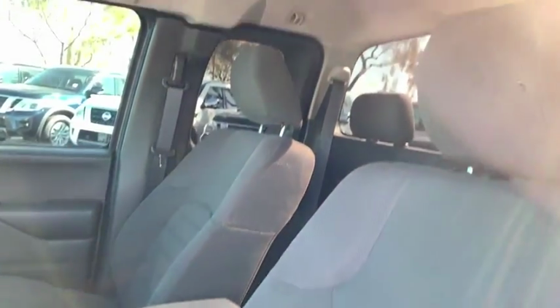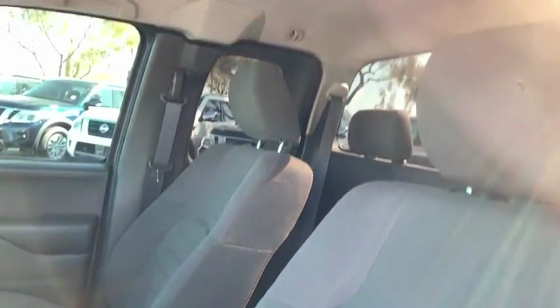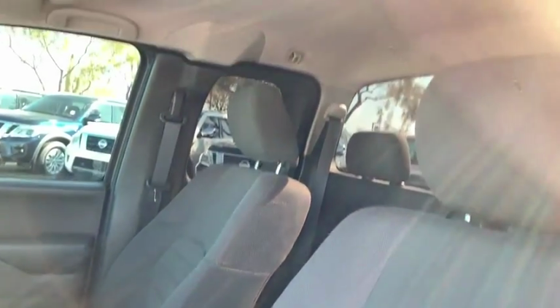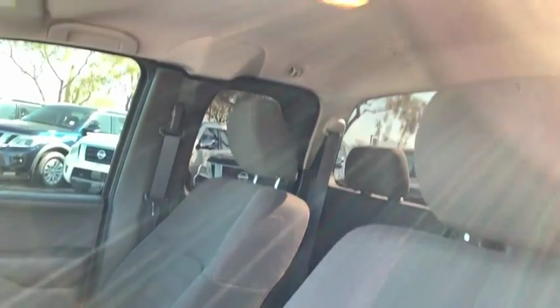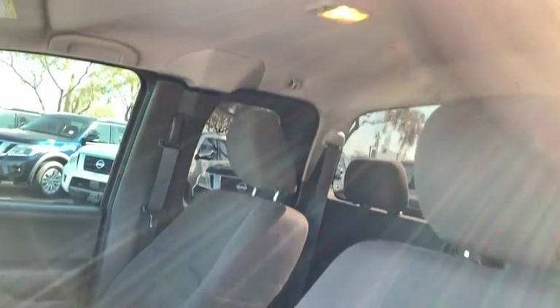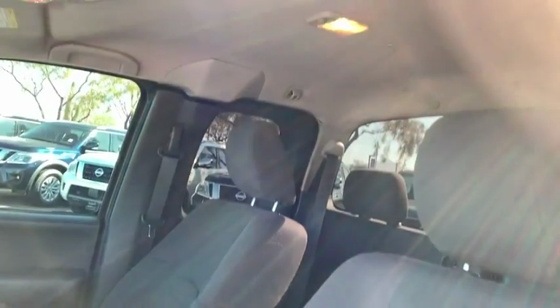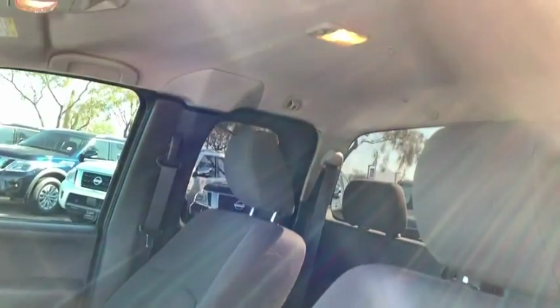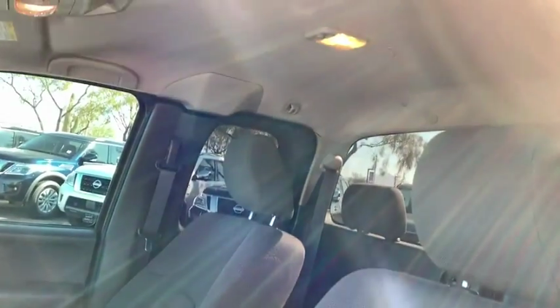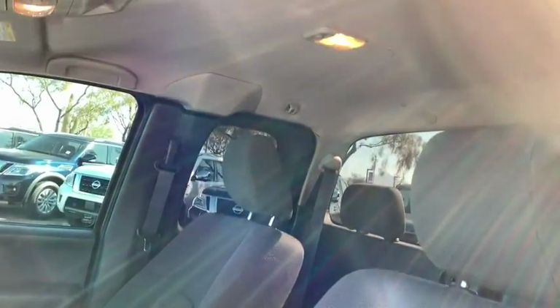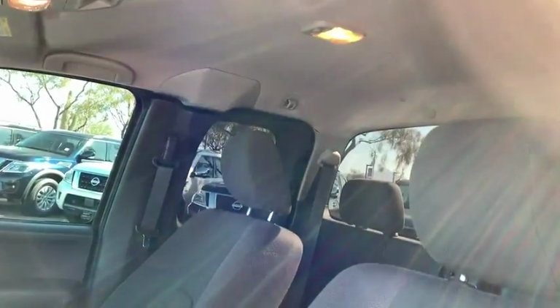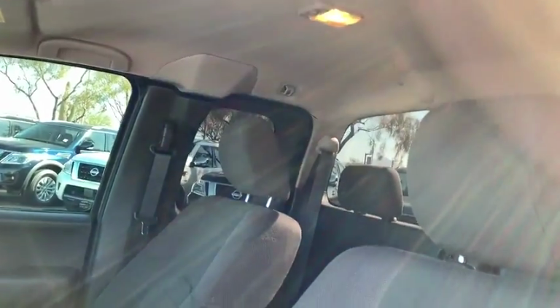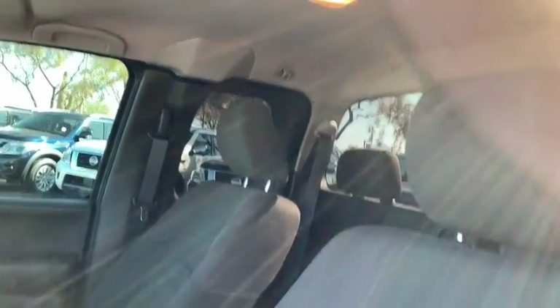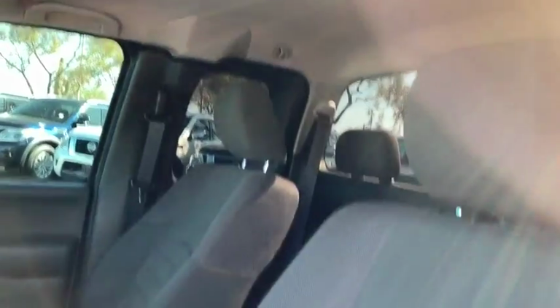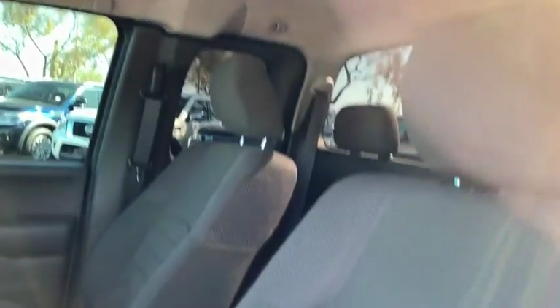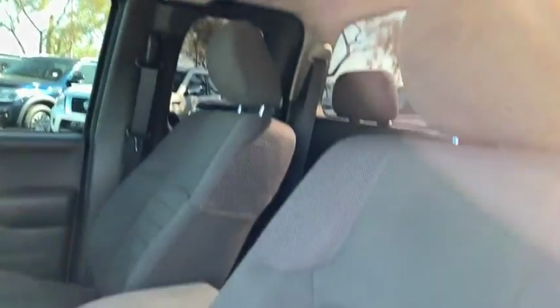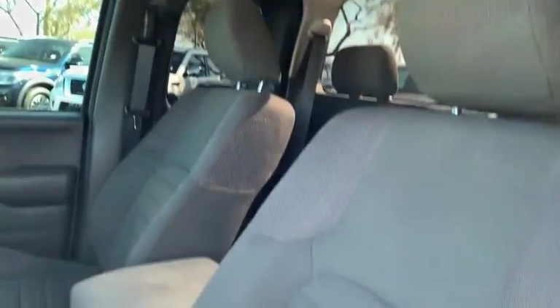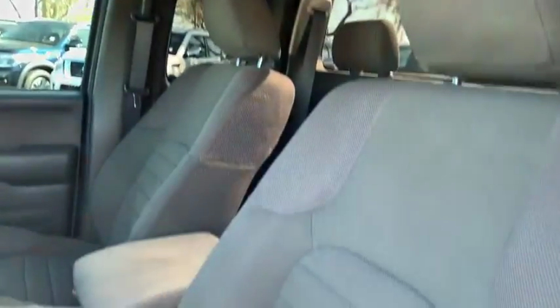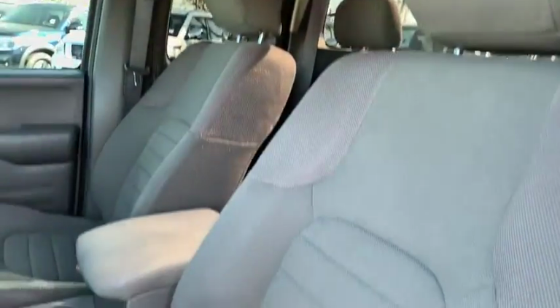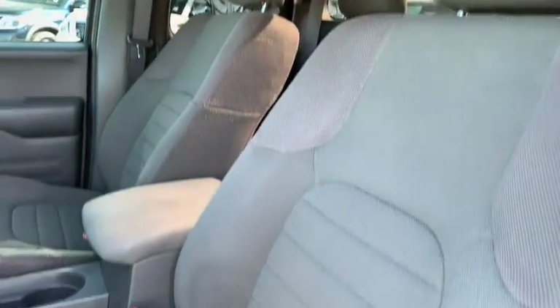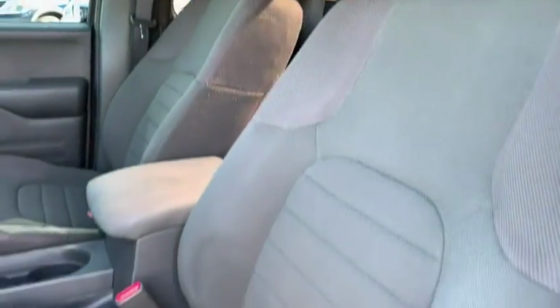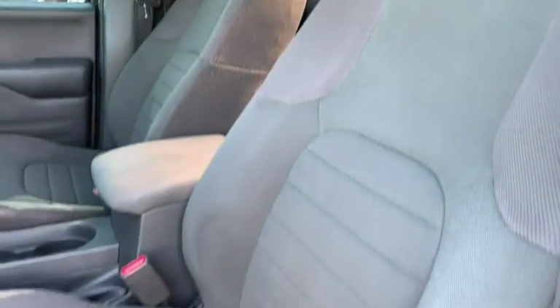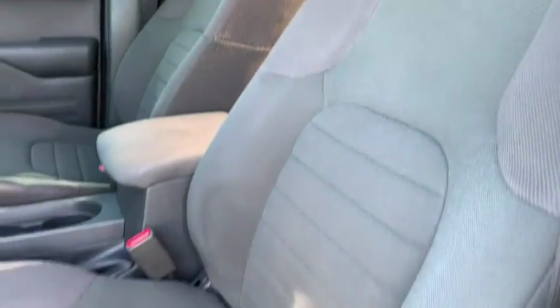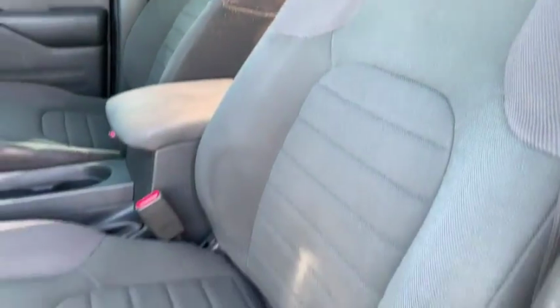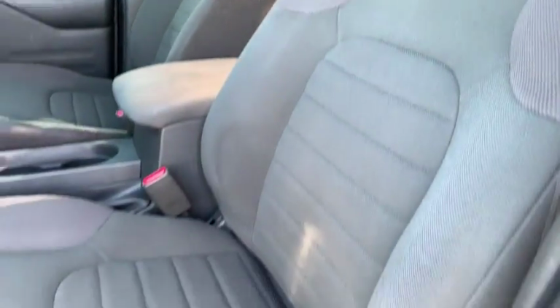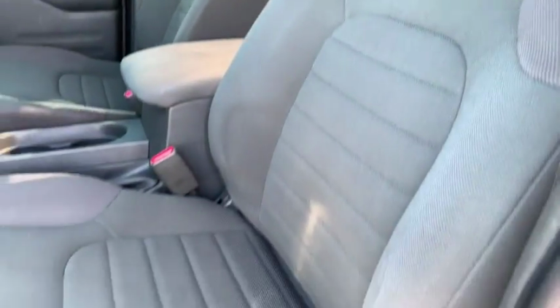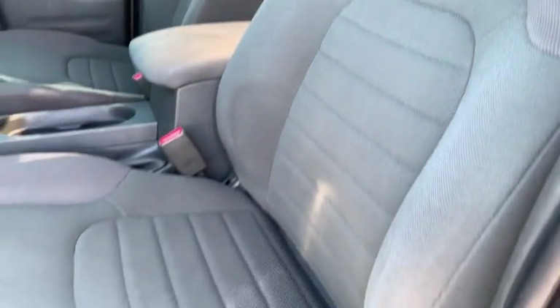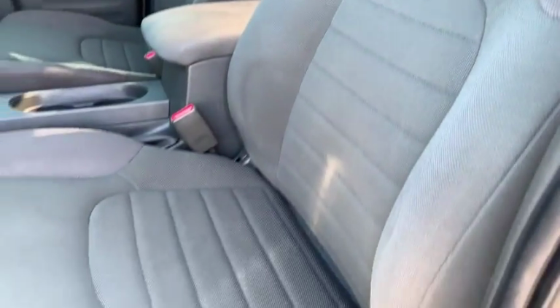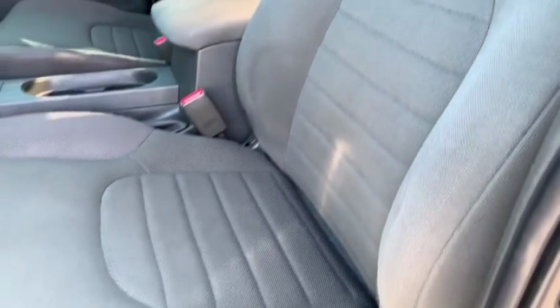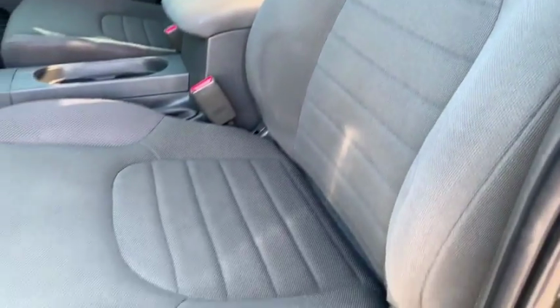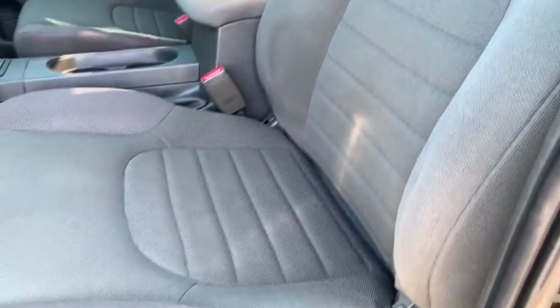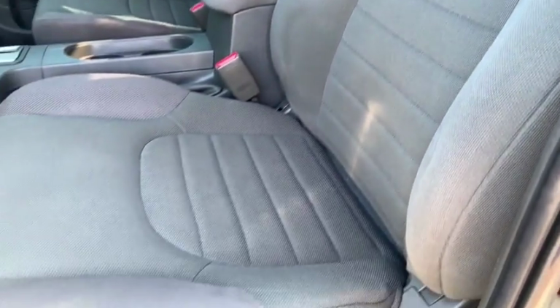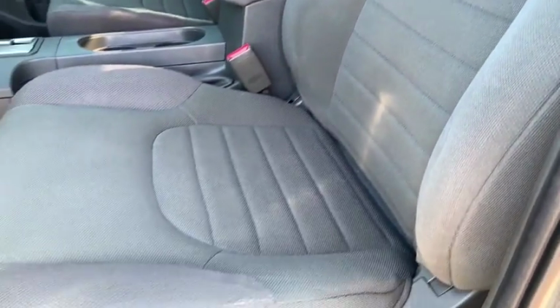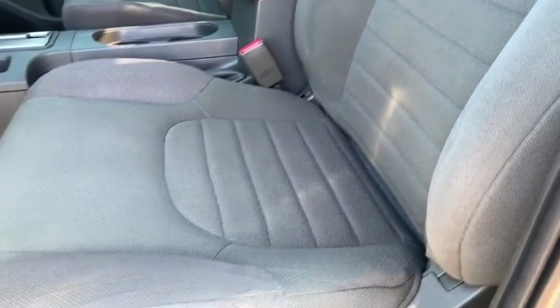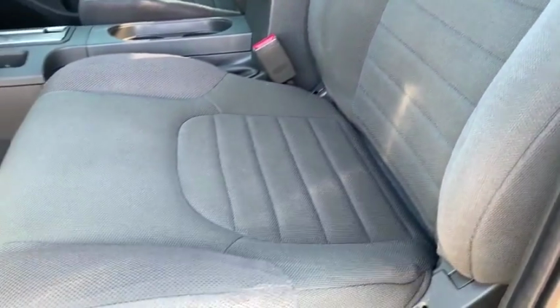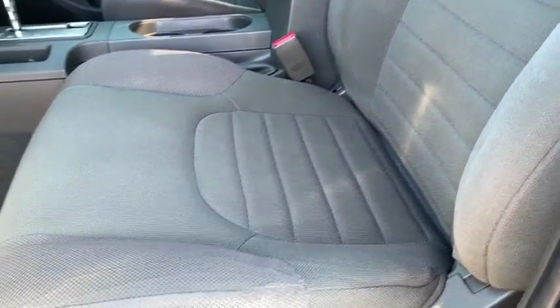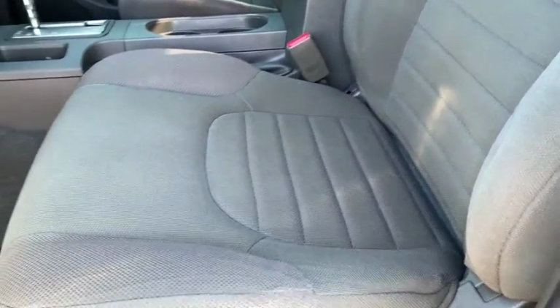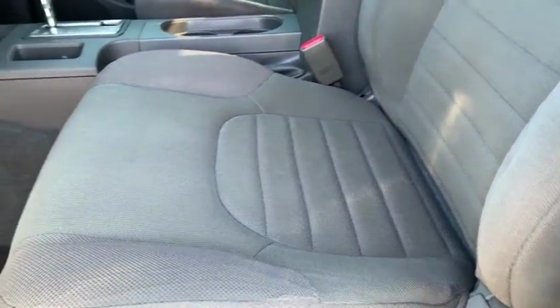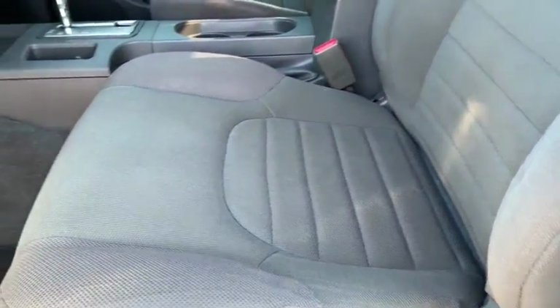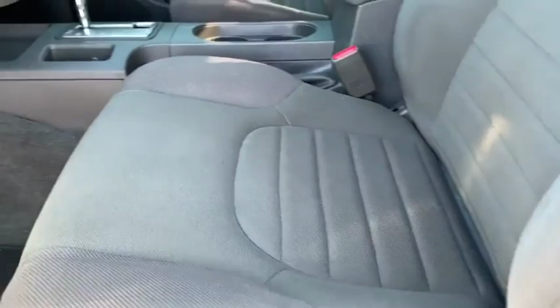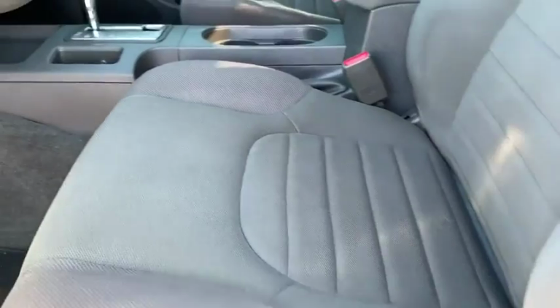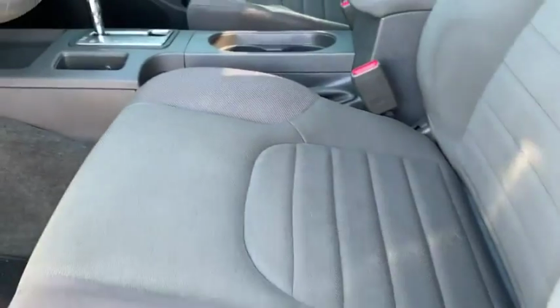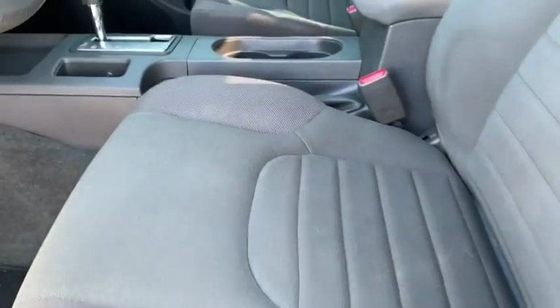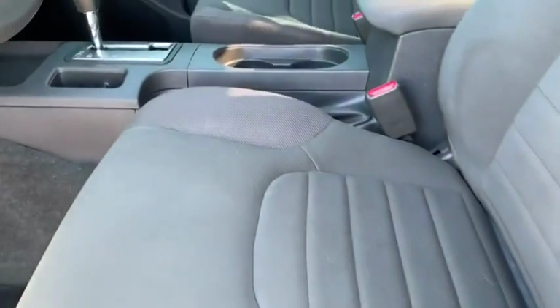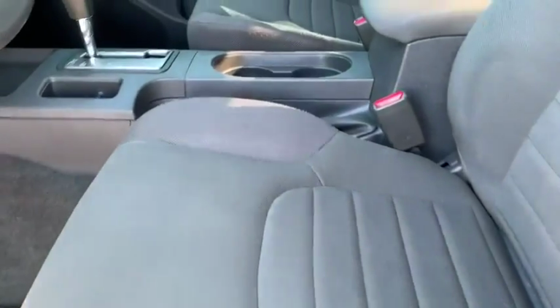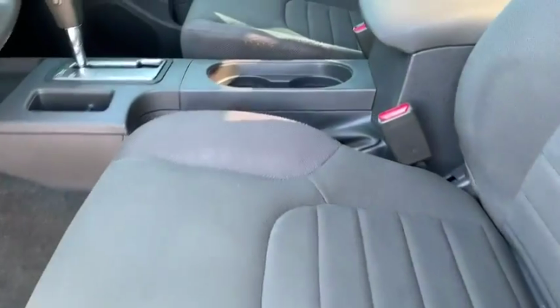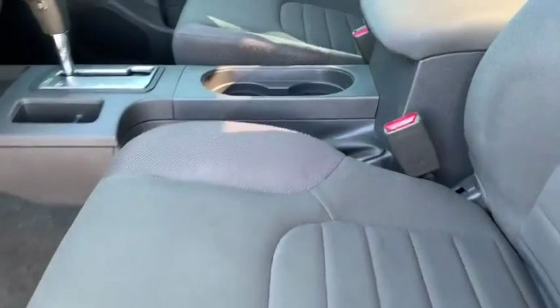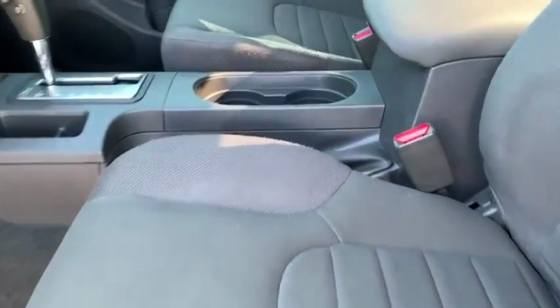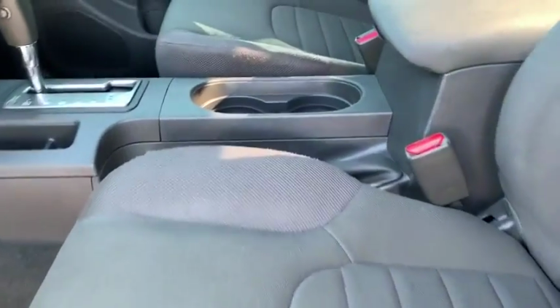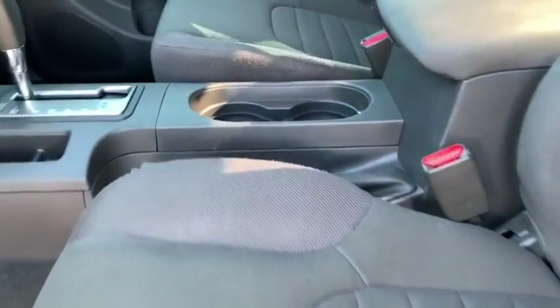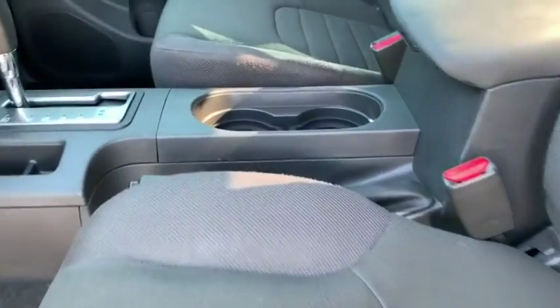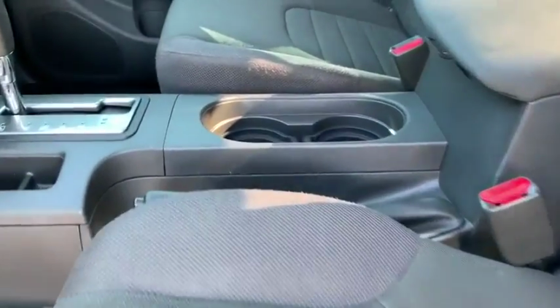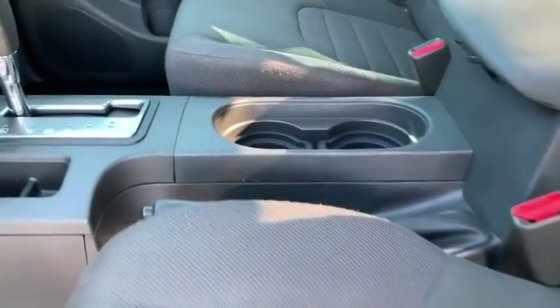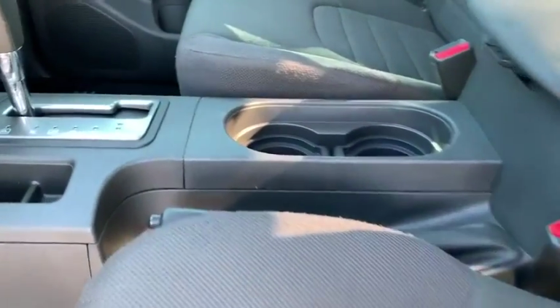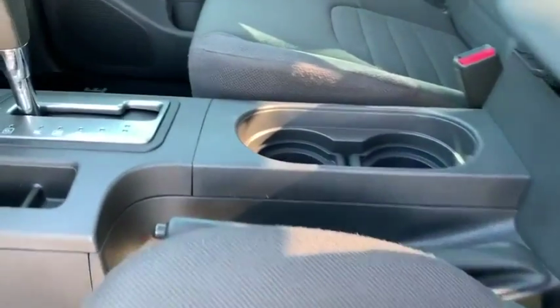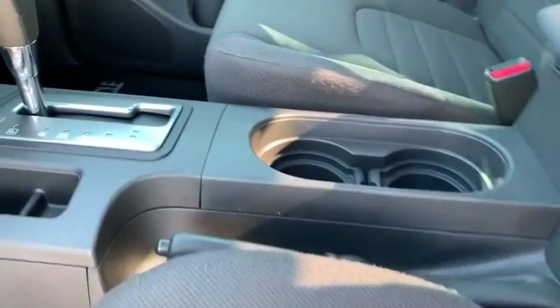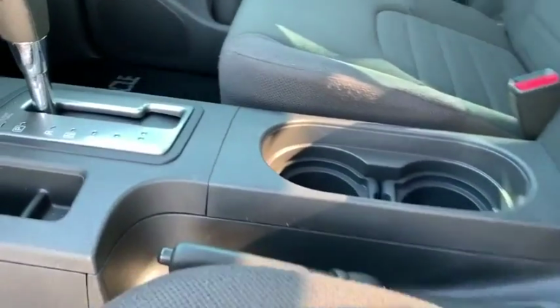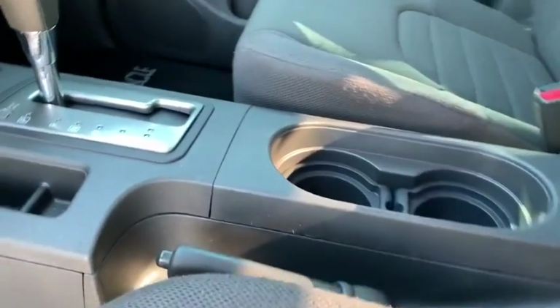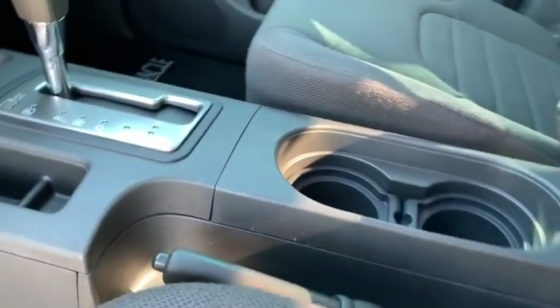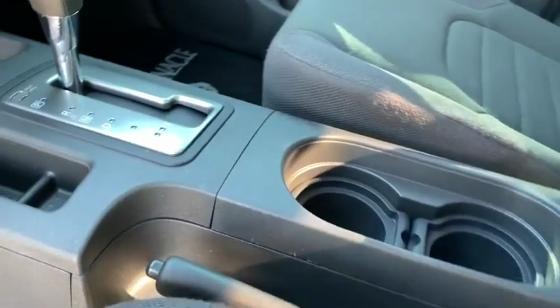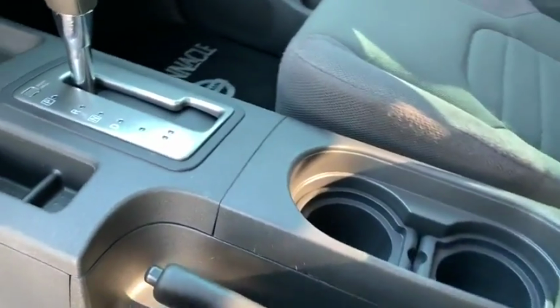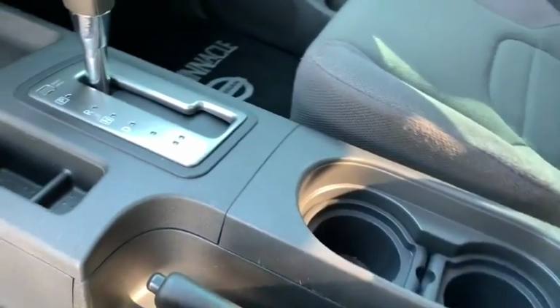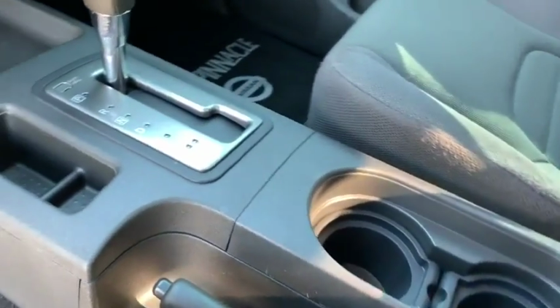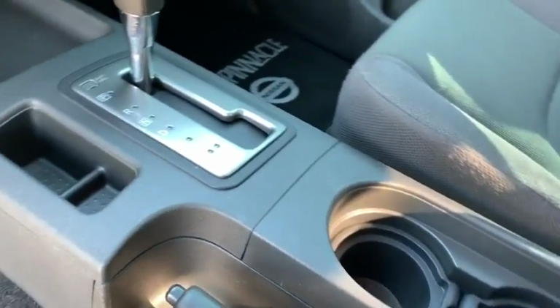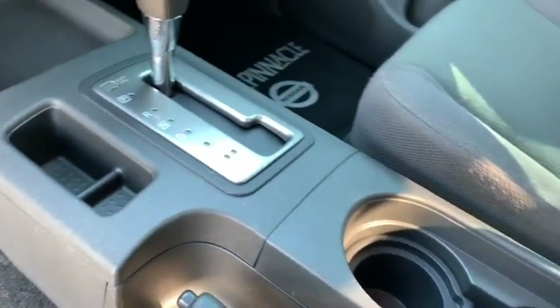If you like it online, you'll love it in your driveway. Take it for a spin today. Nobody tops the Pinnacle deal. Nobody.